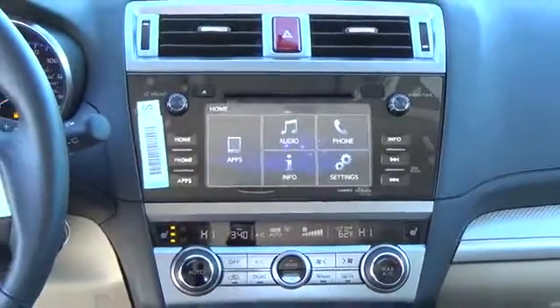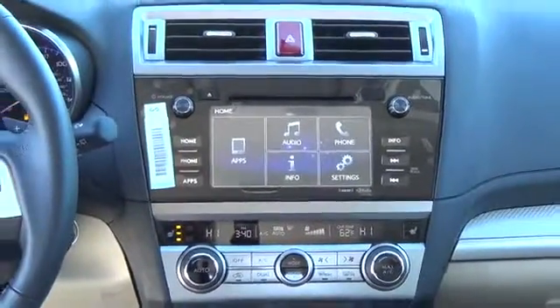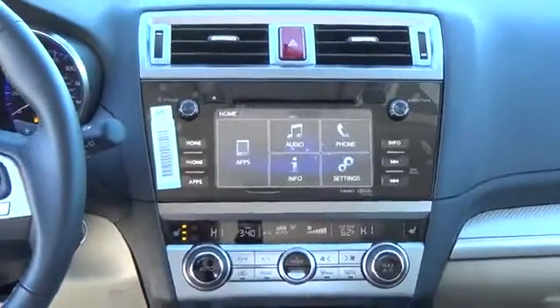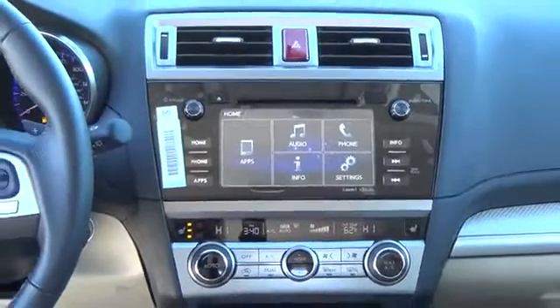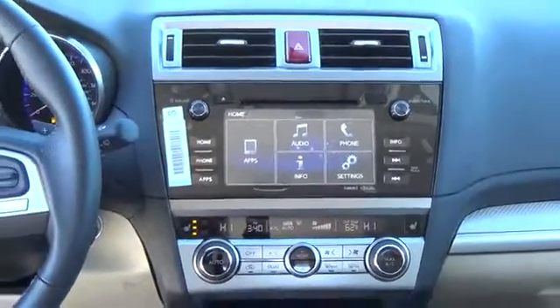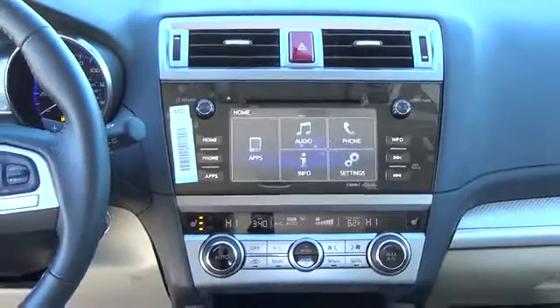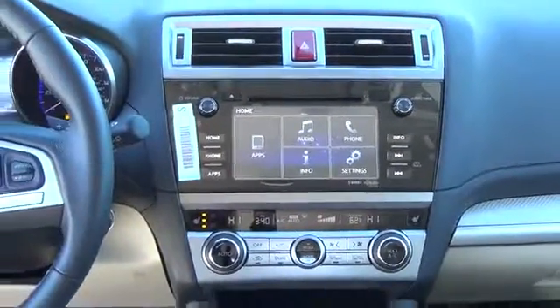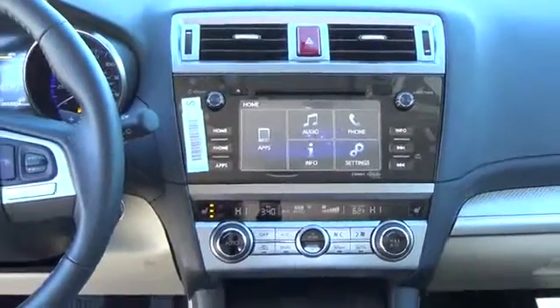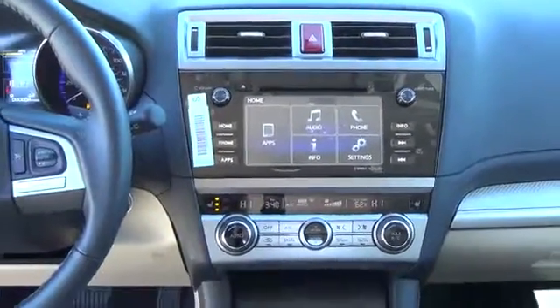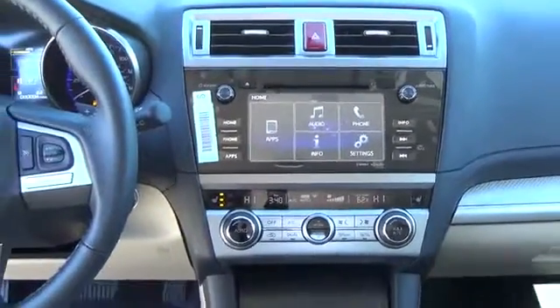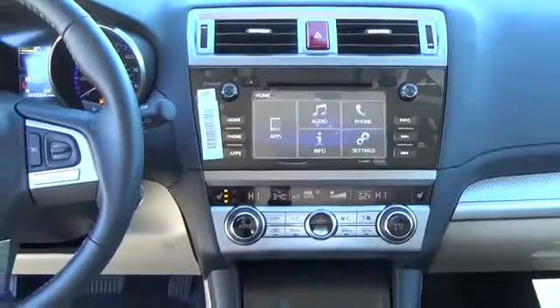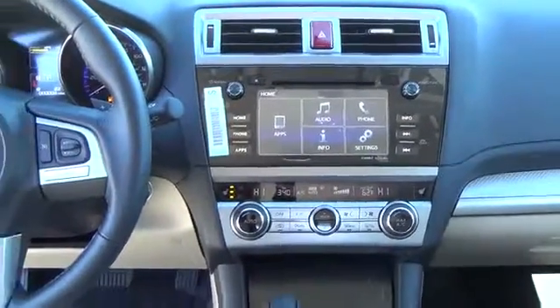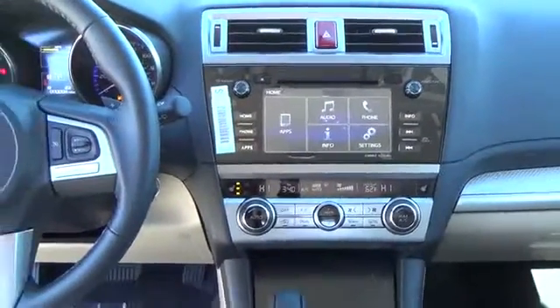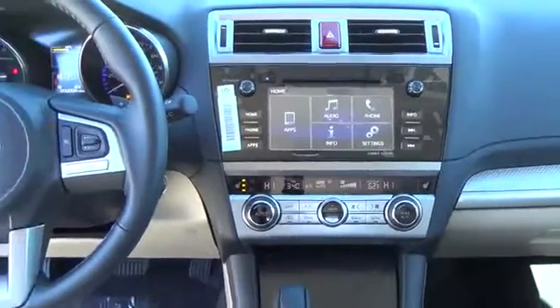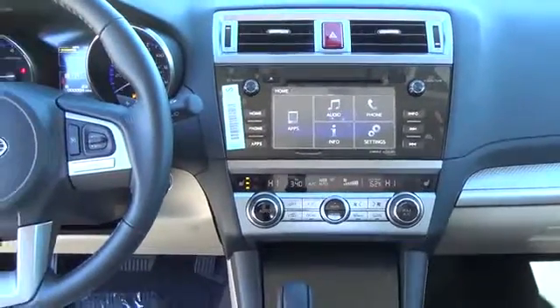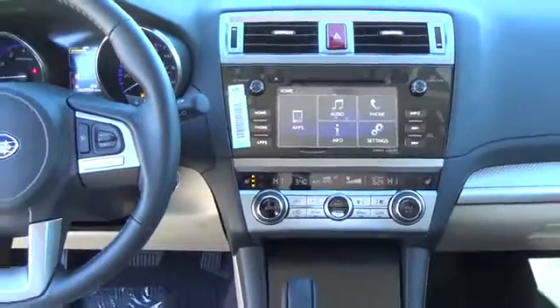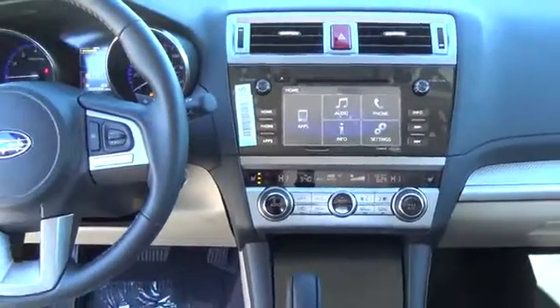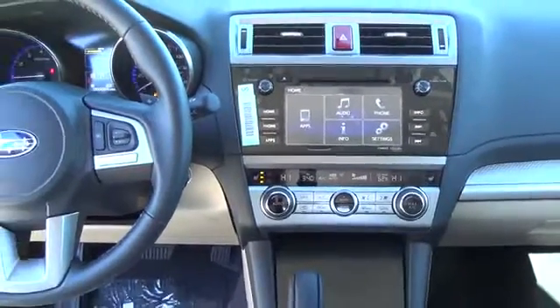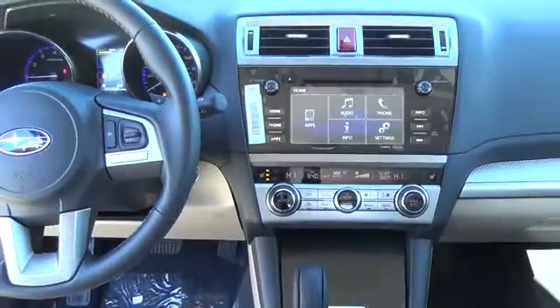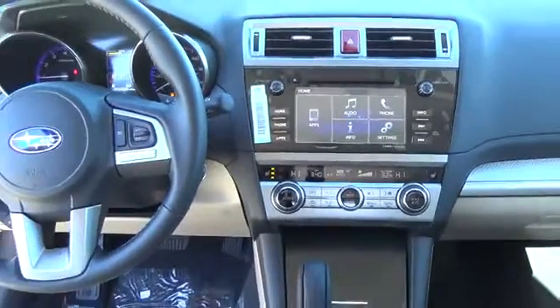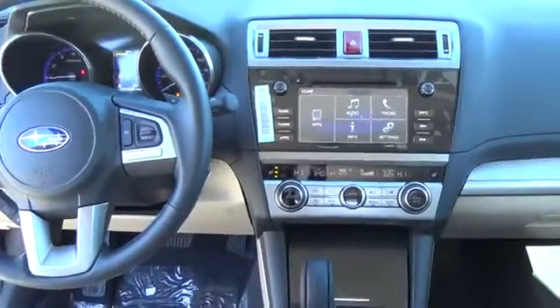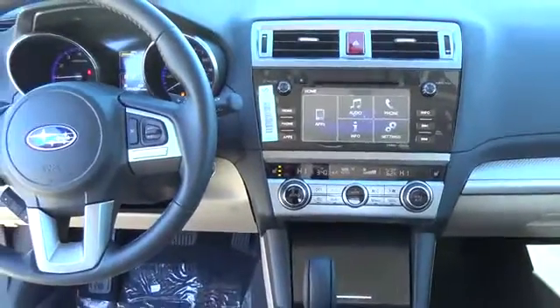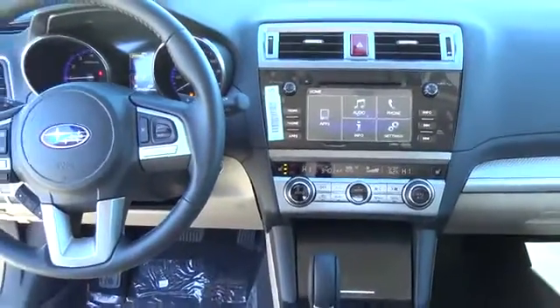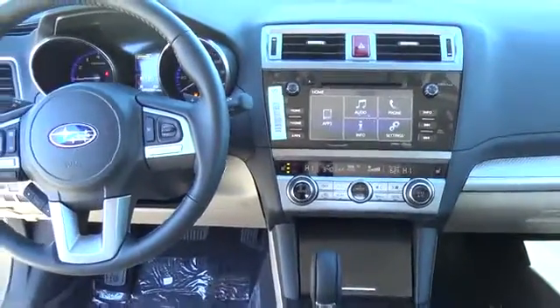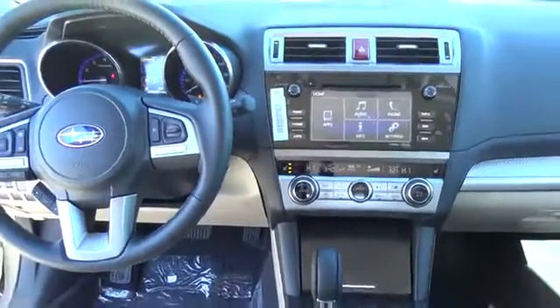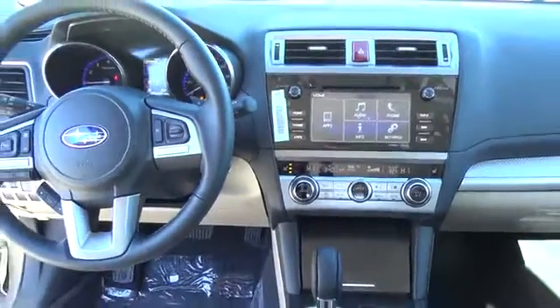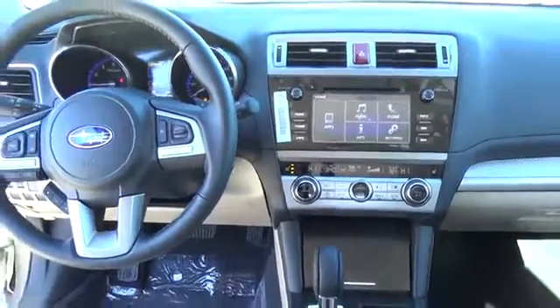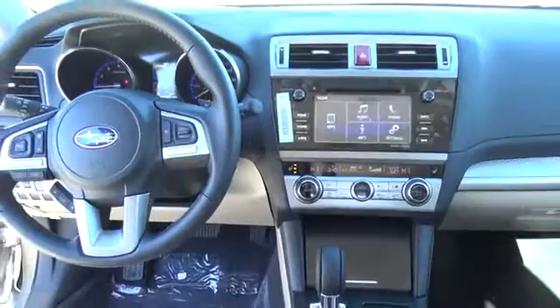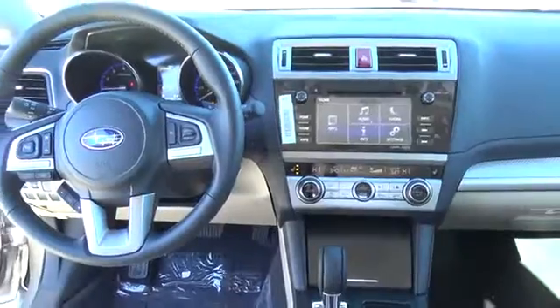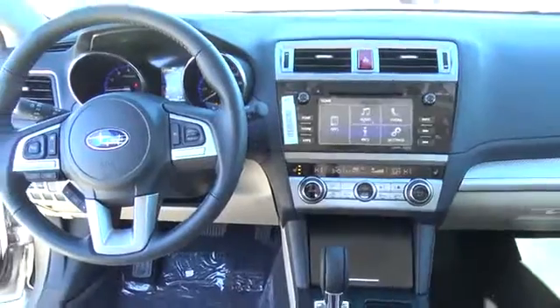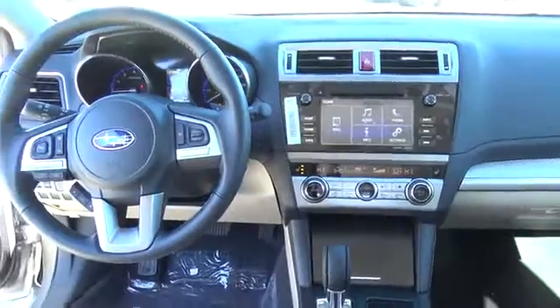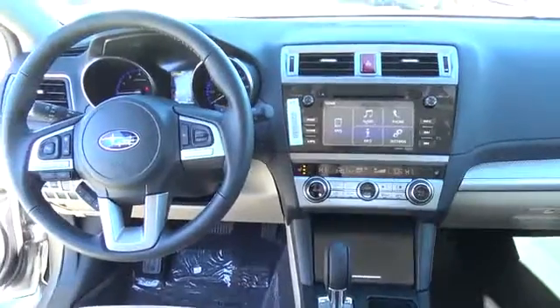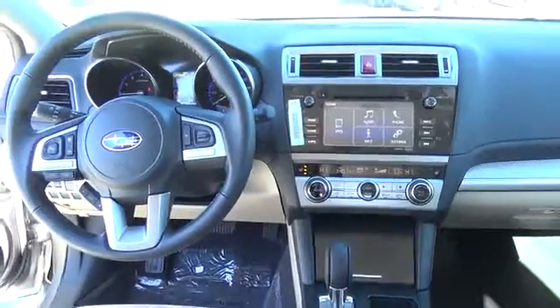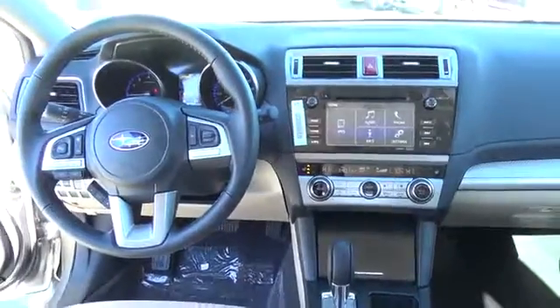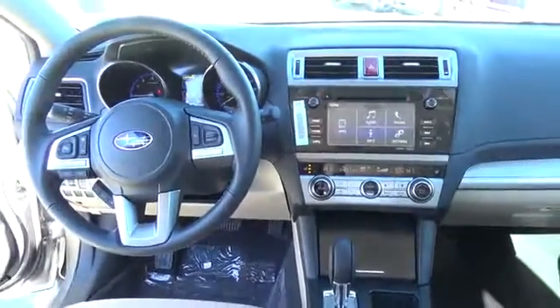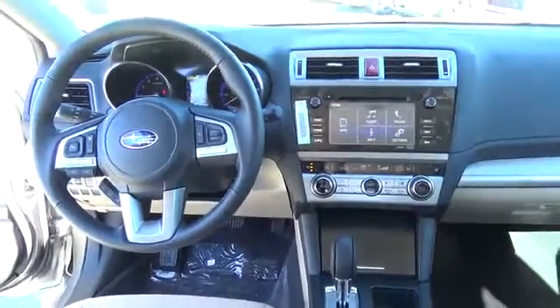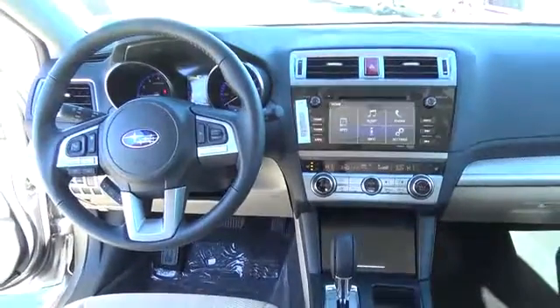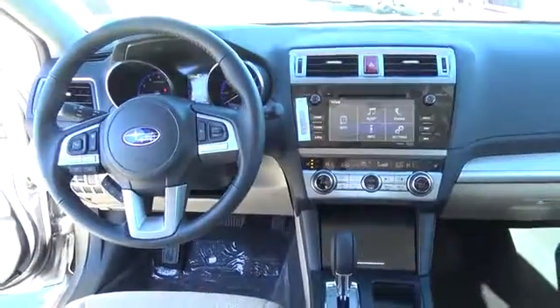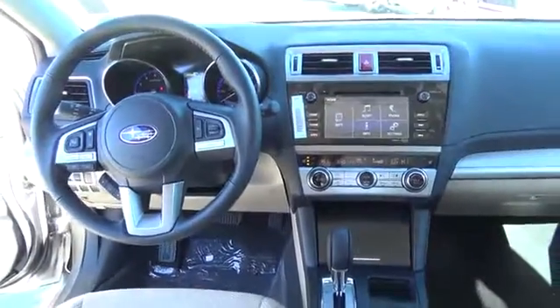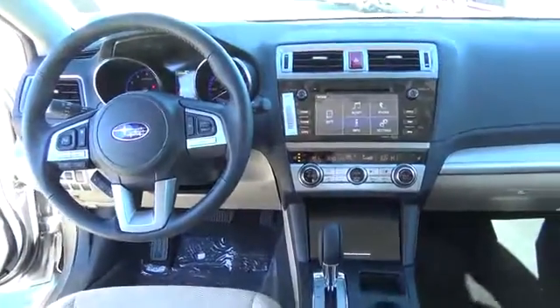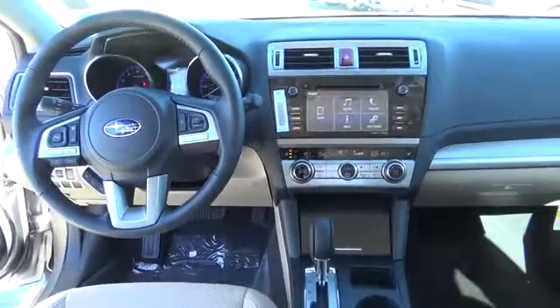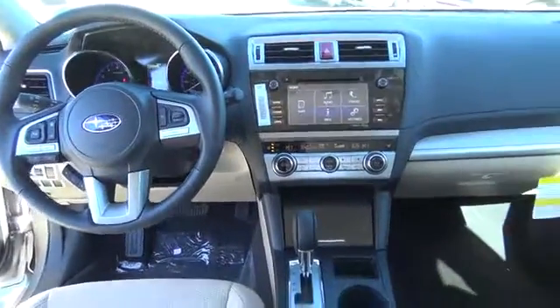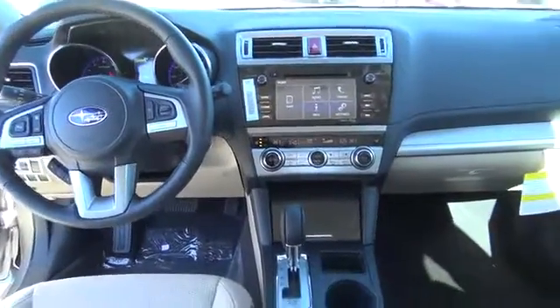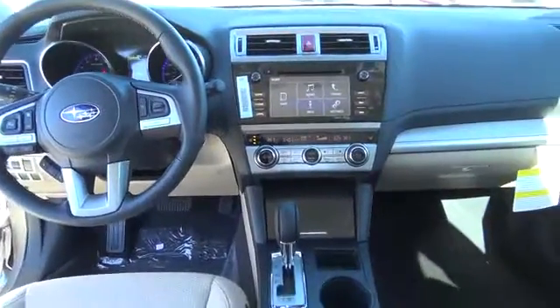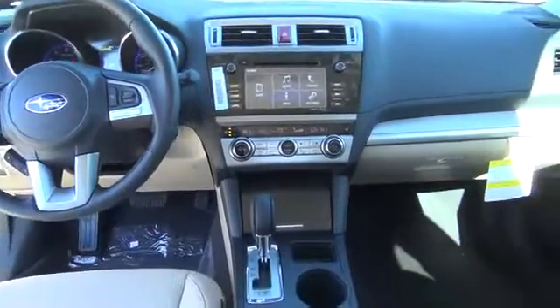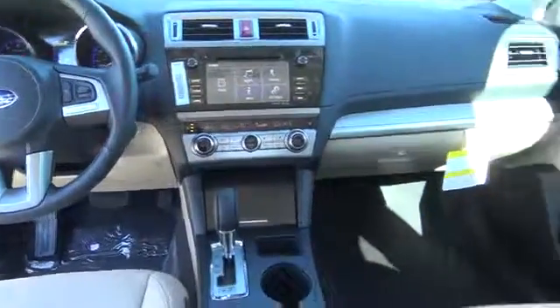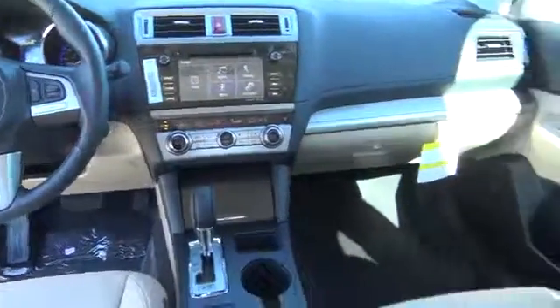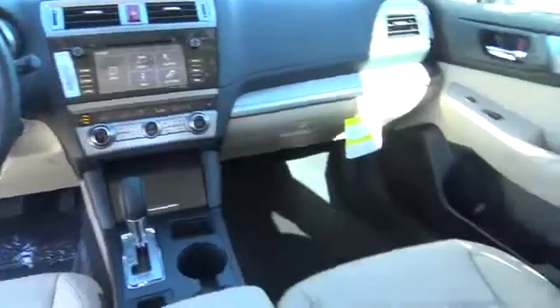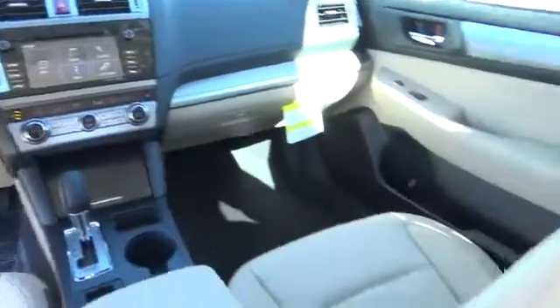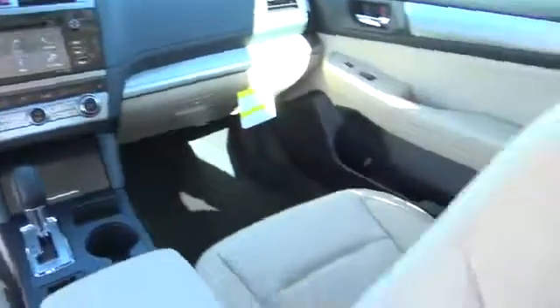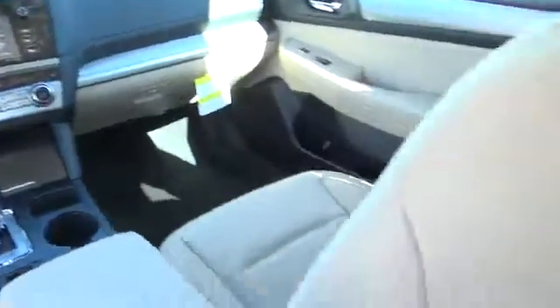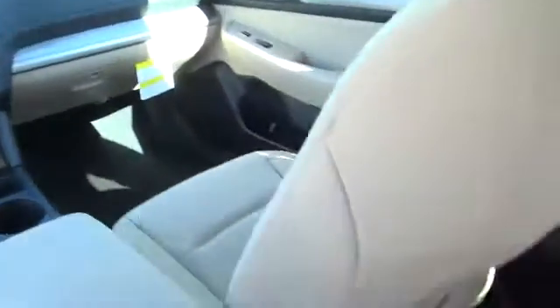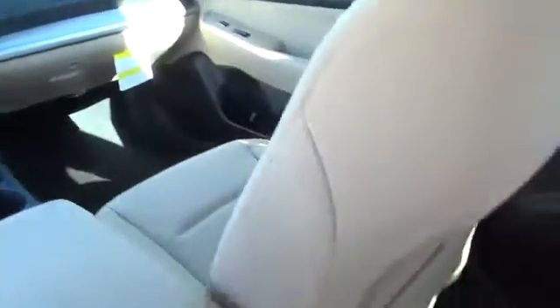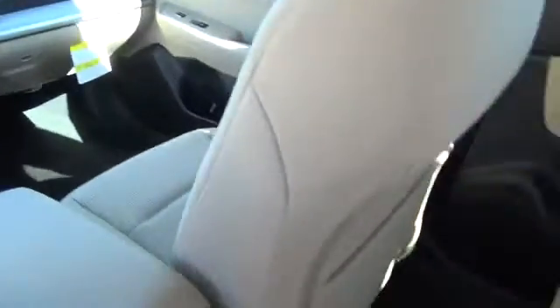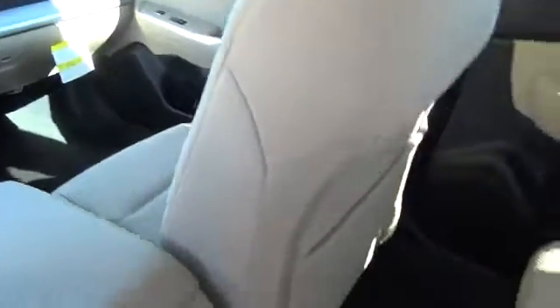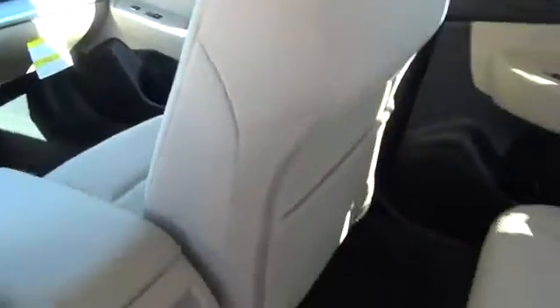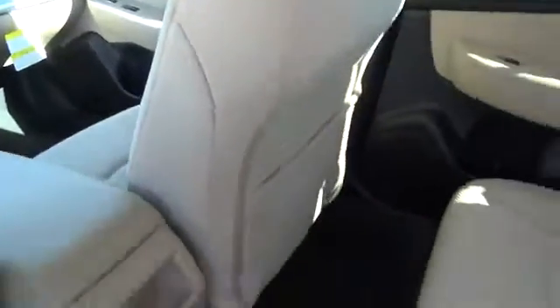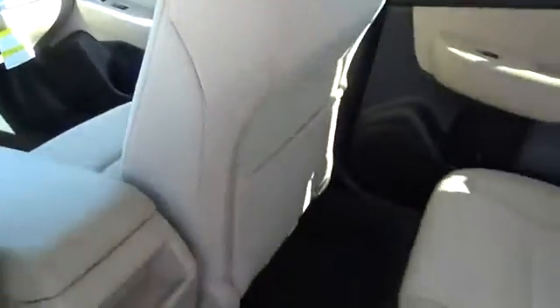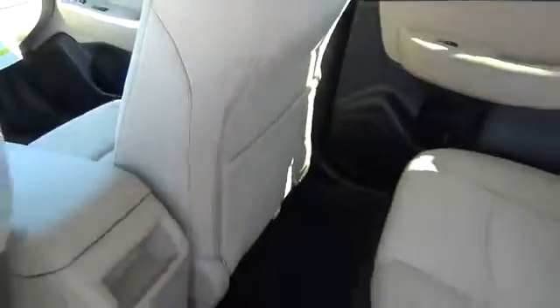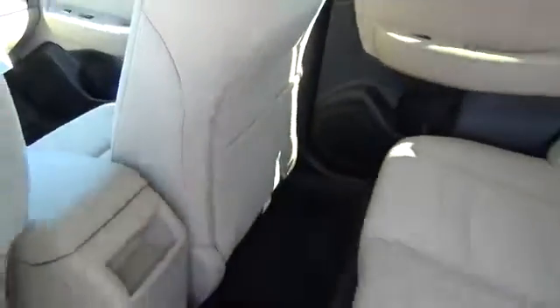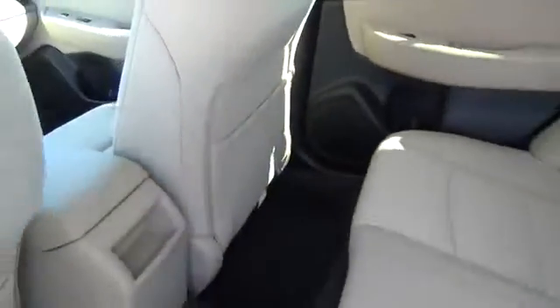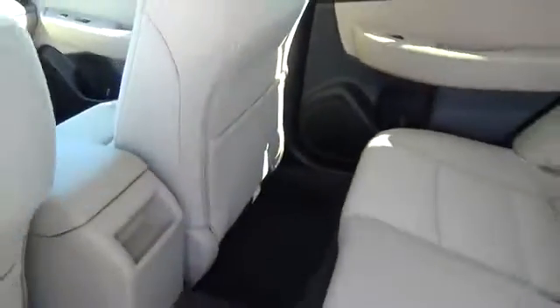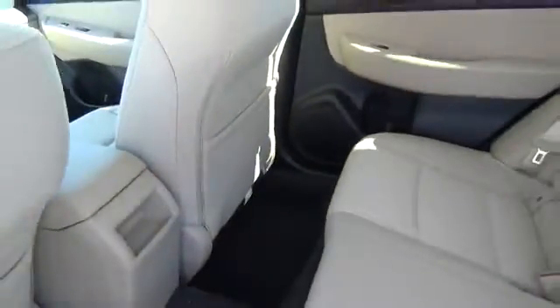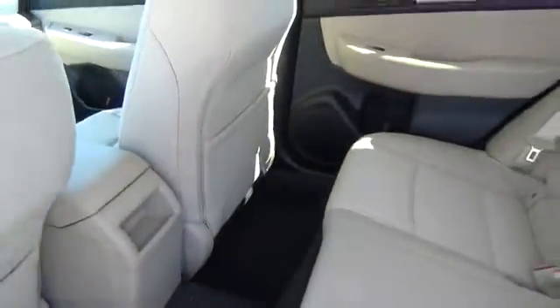You'll also appreciate the ease of use of our Starlink touchscreen interface for audio and entertainment functions, Bluetooth, and a great sound system.